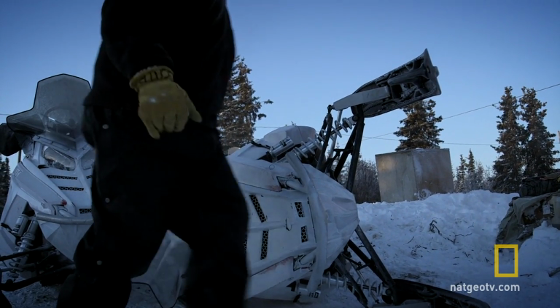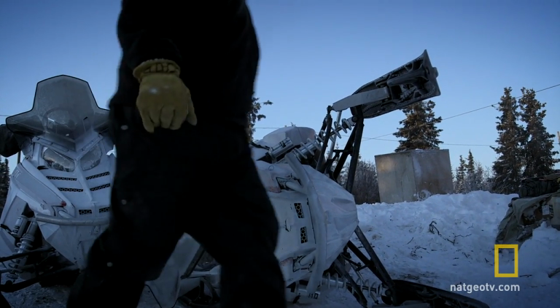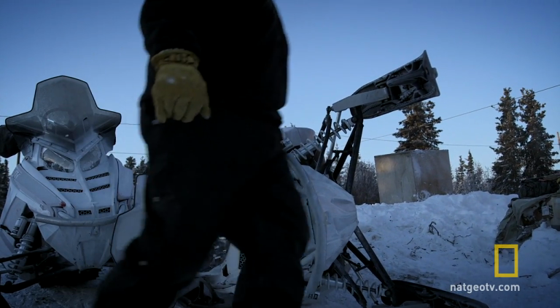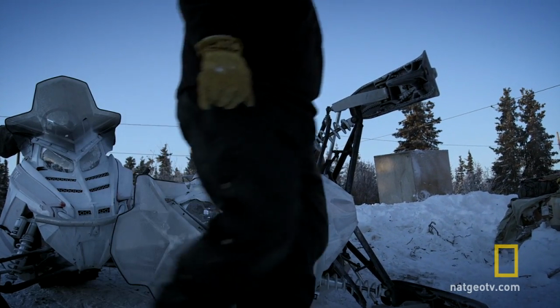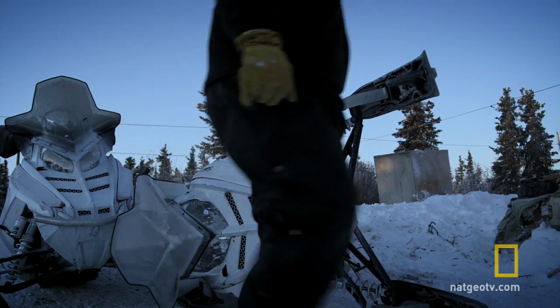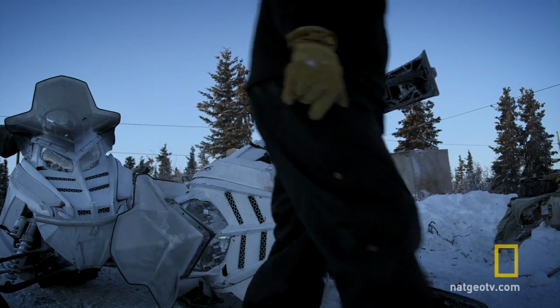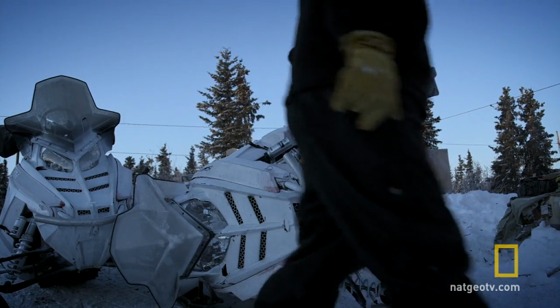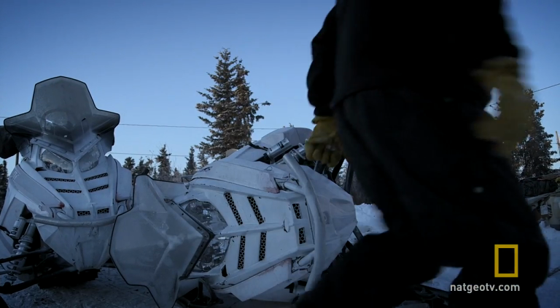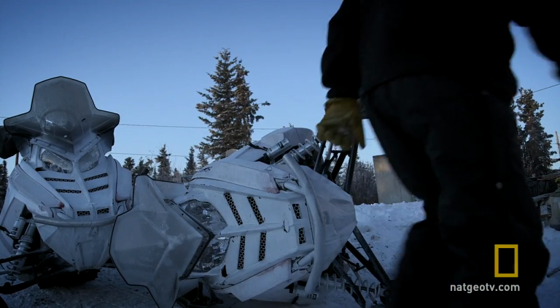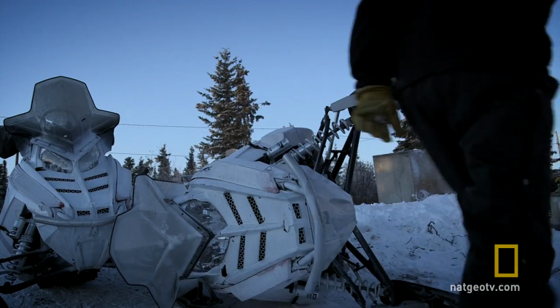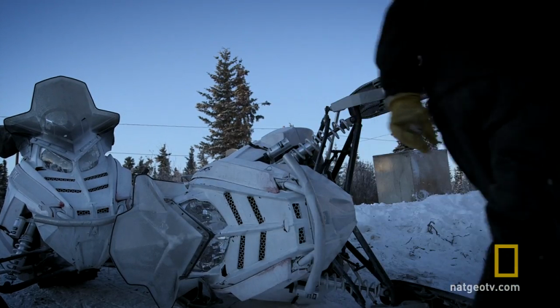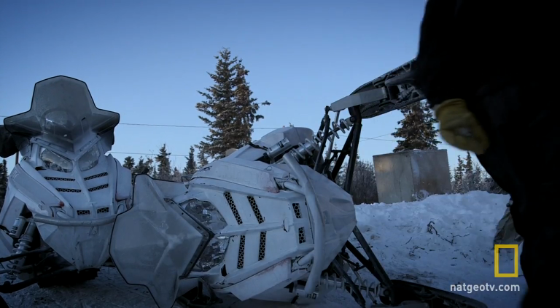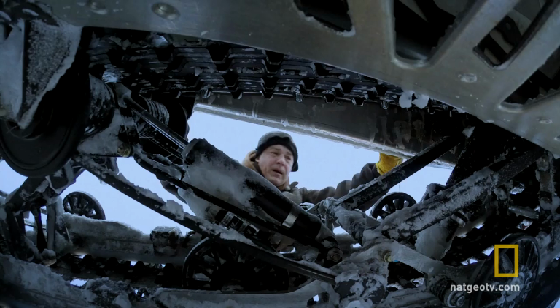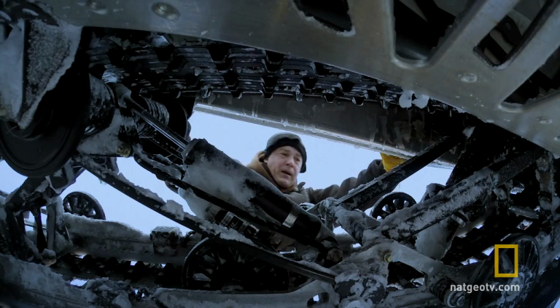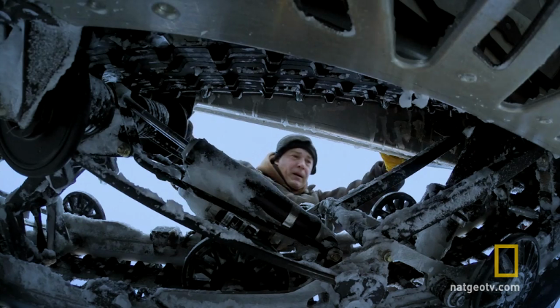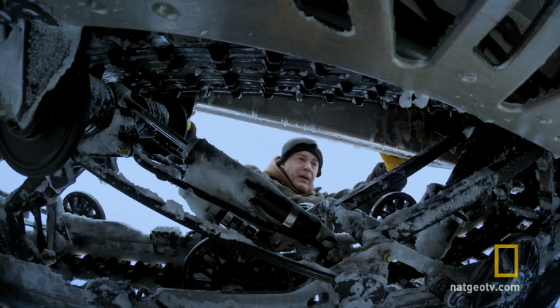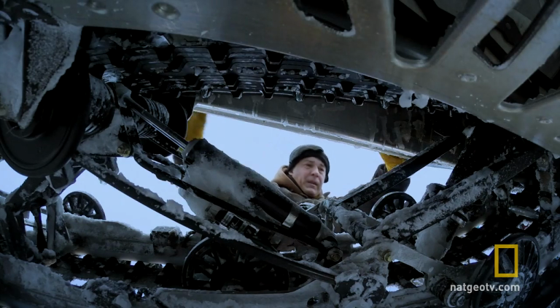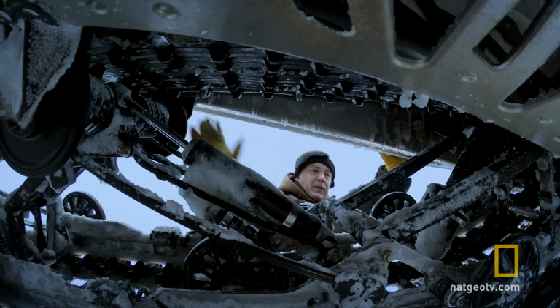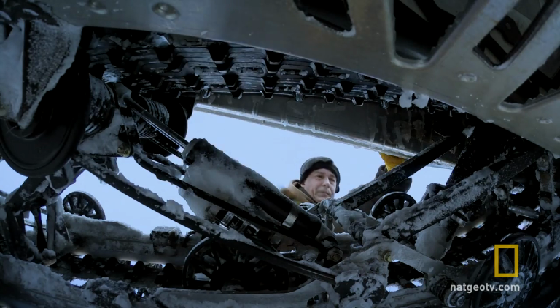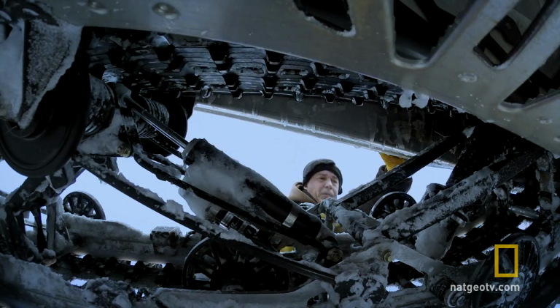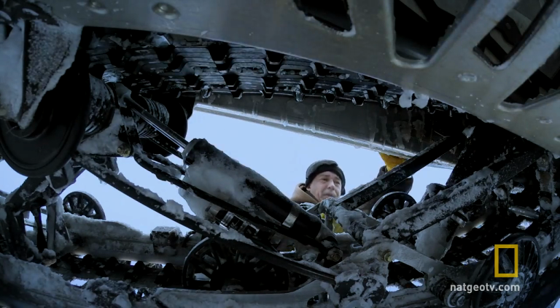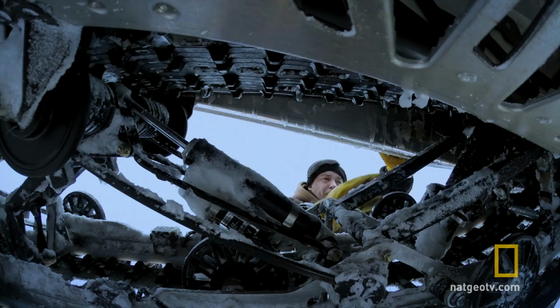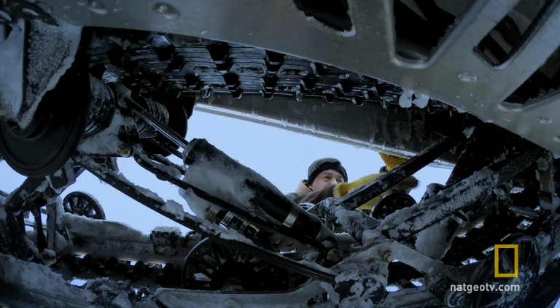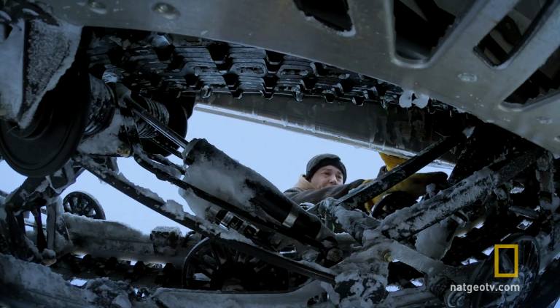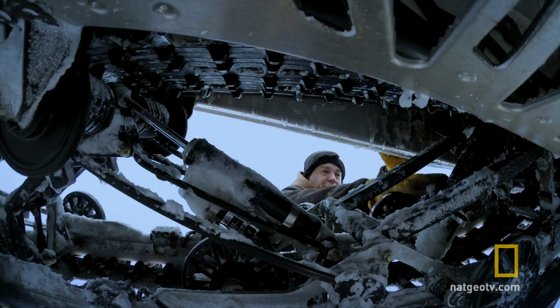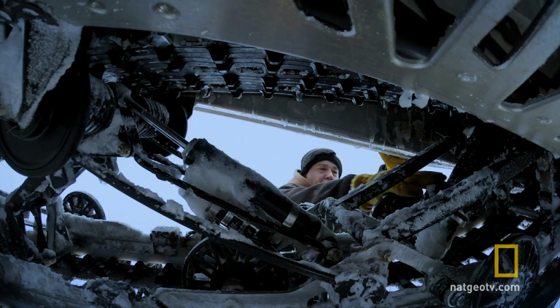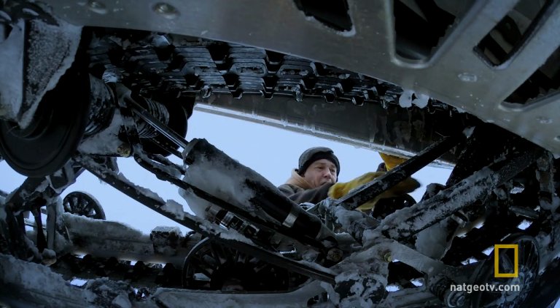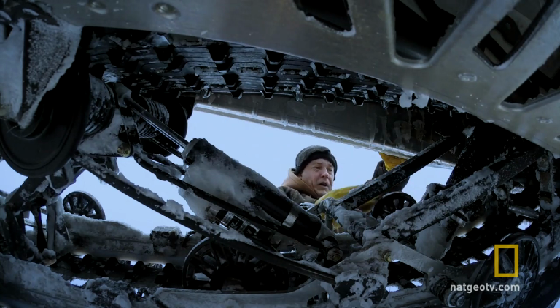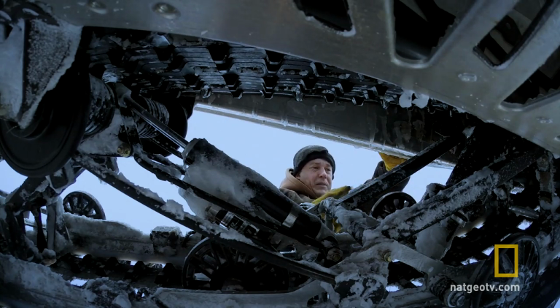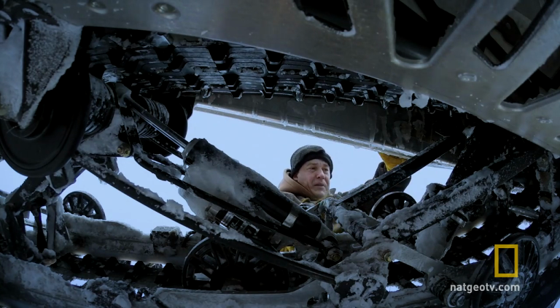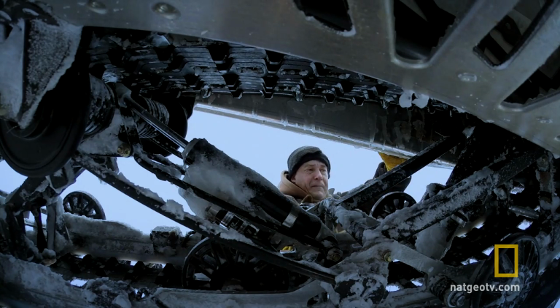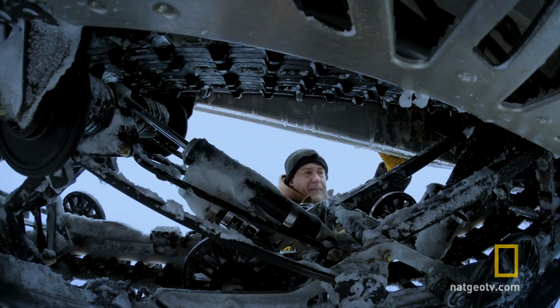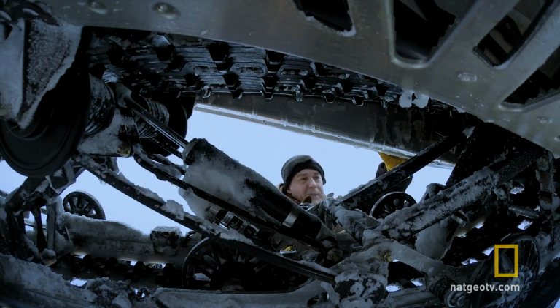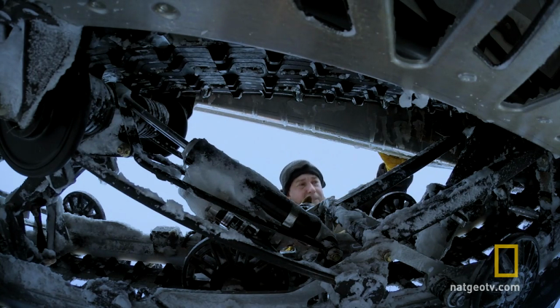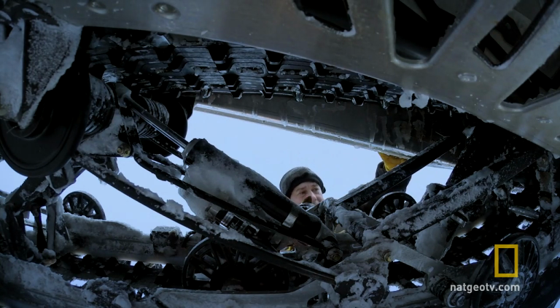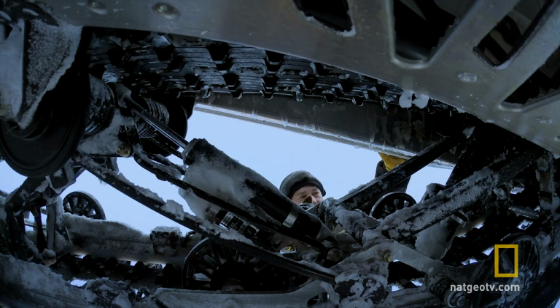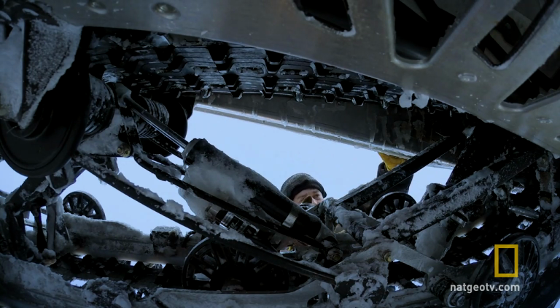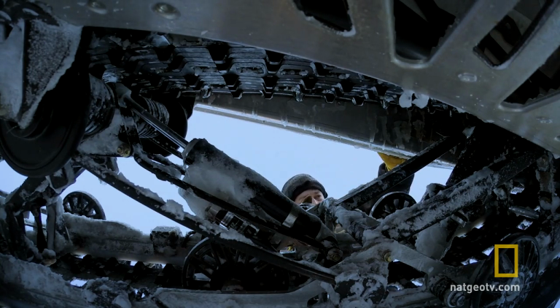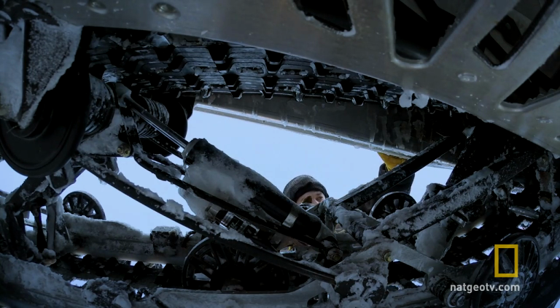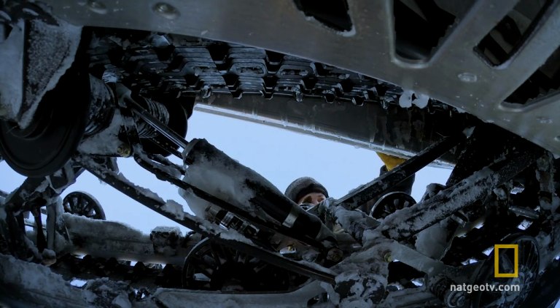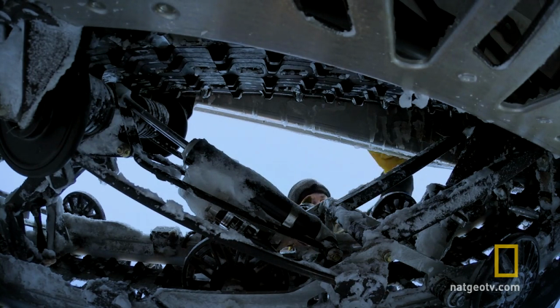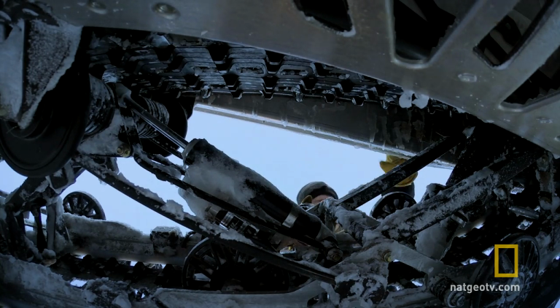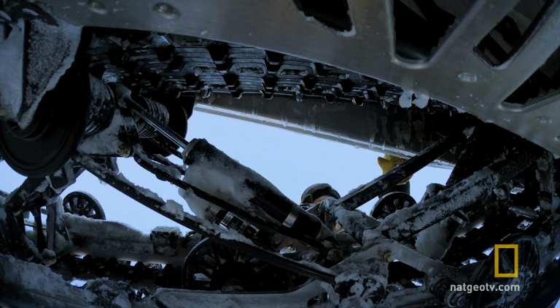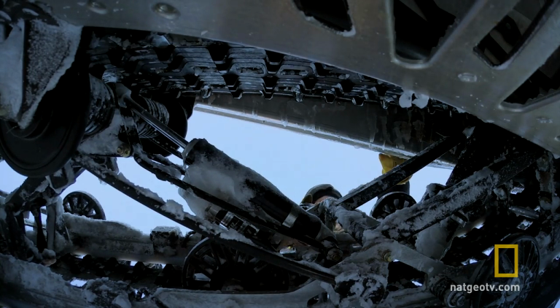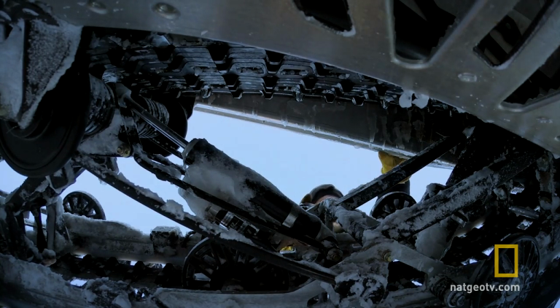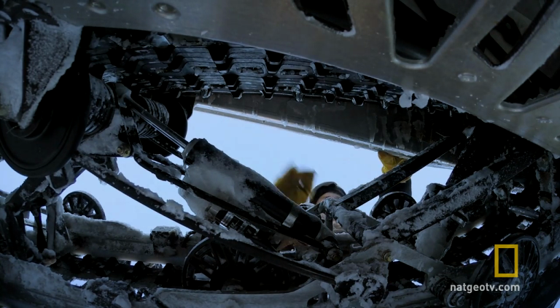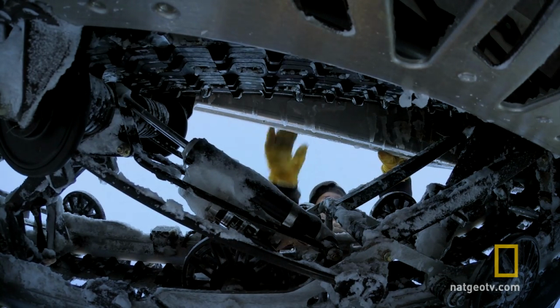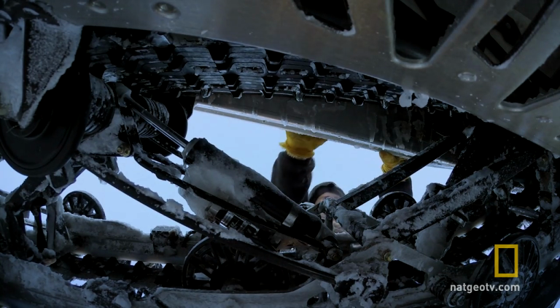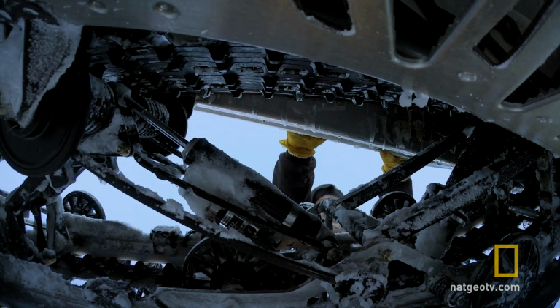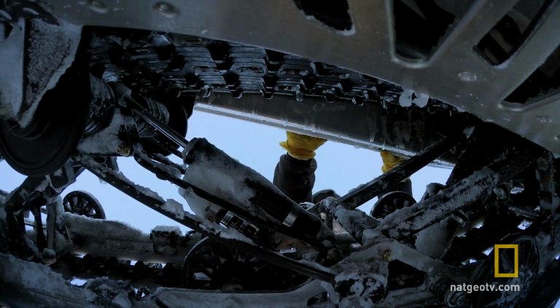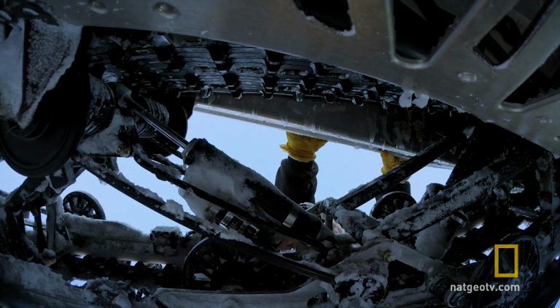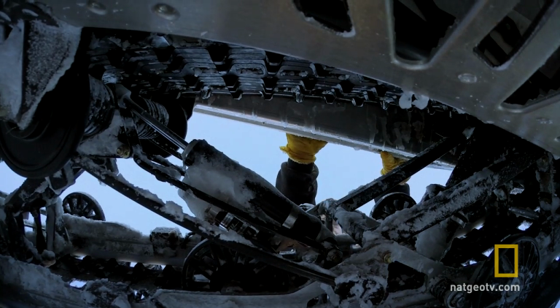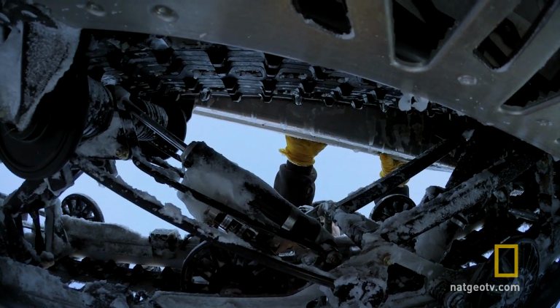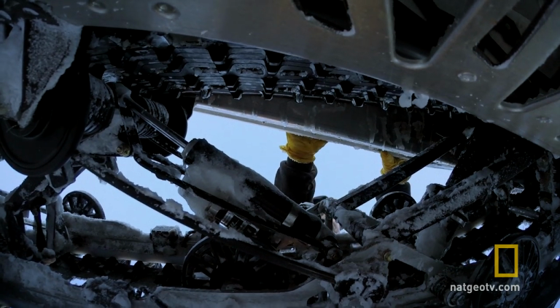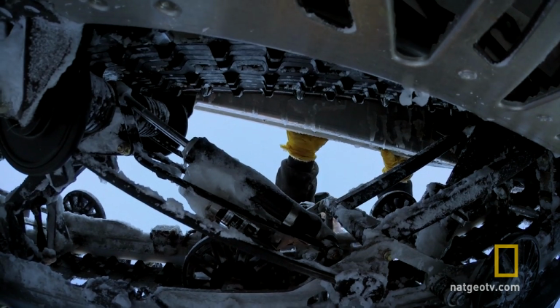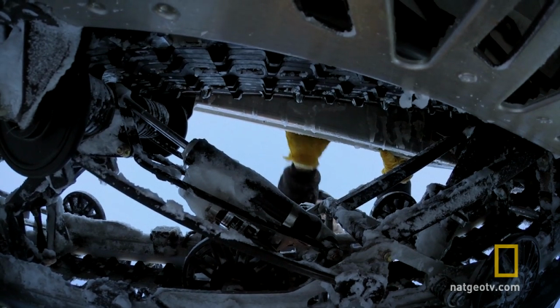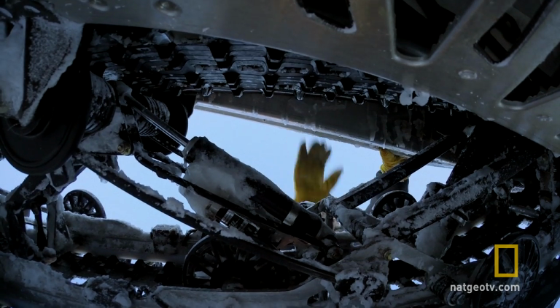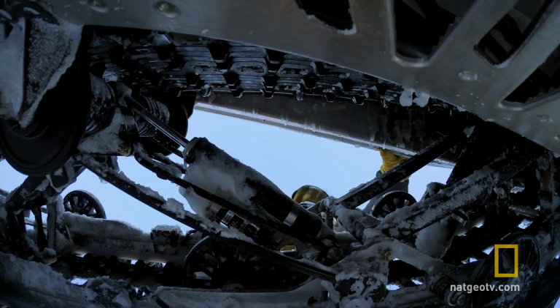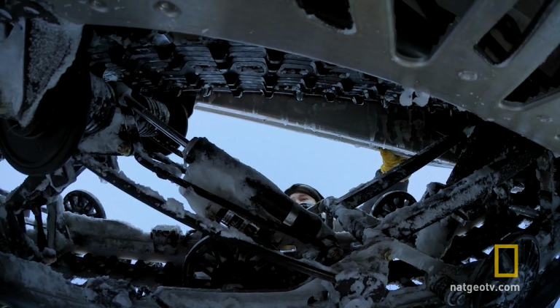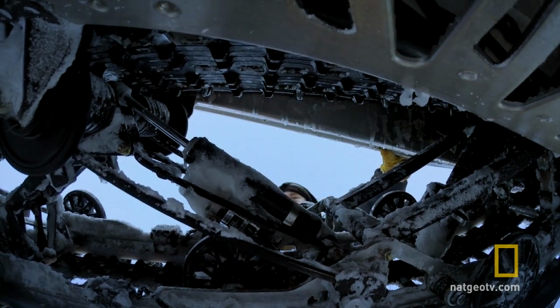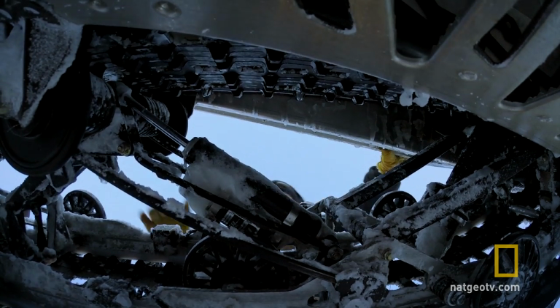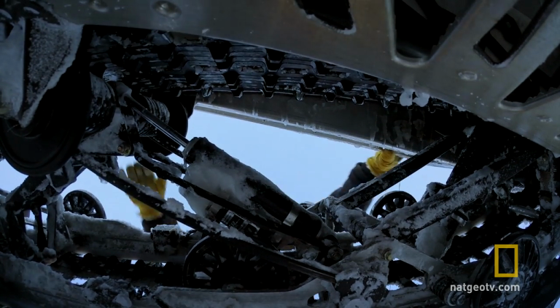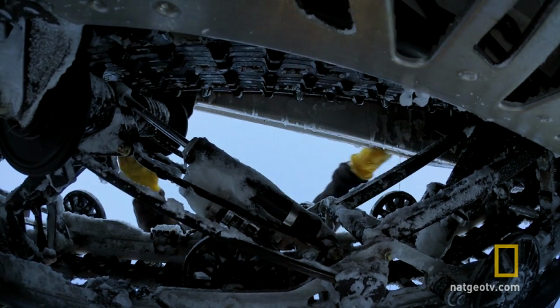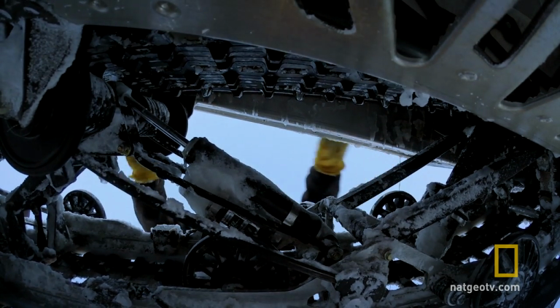I'm going to have a look at the undercarriage. I look for dead shocks — the feel of dead shocks. I want to feel some pressure and some compression. These are feeling good.